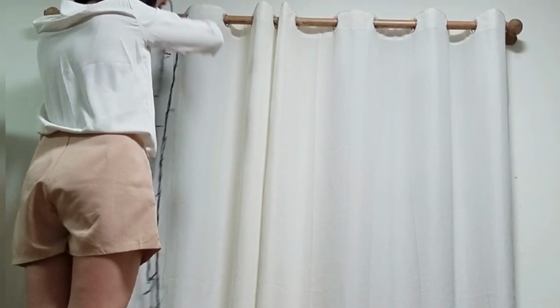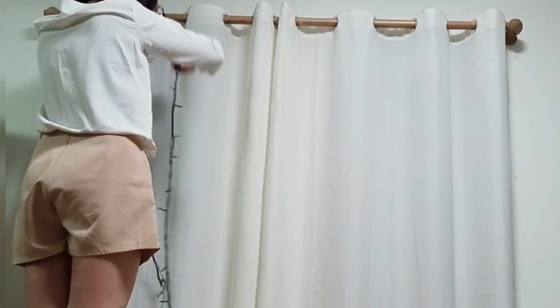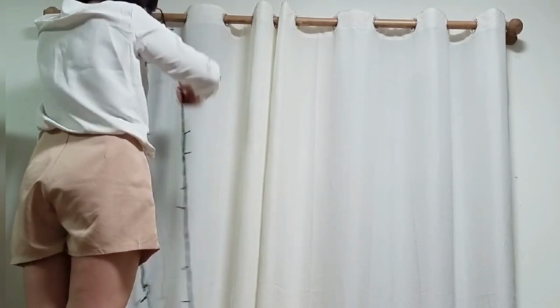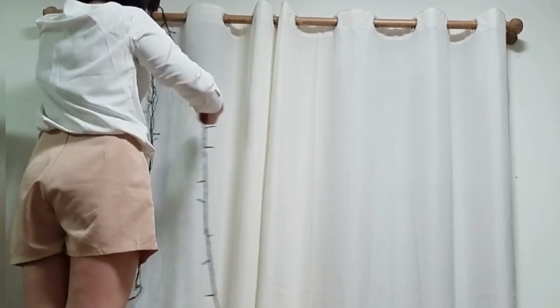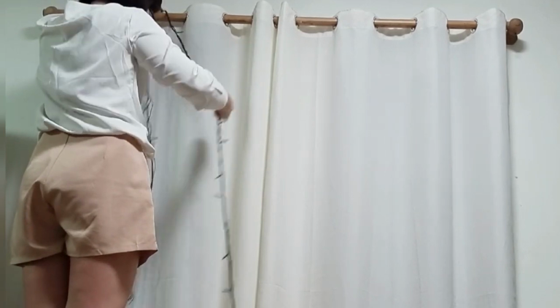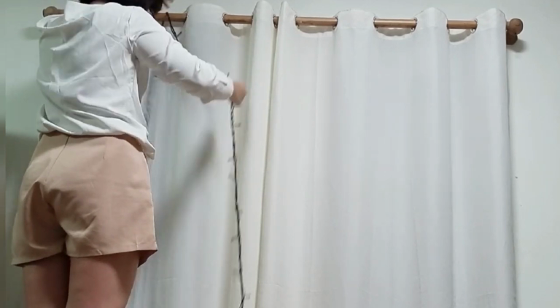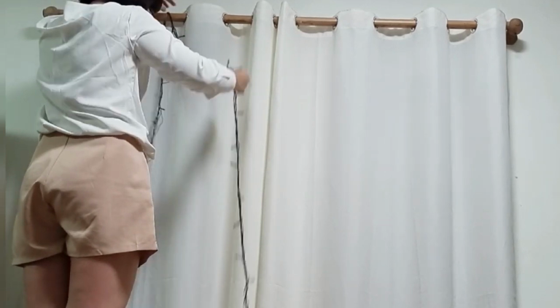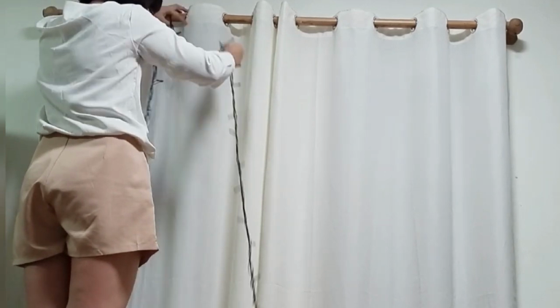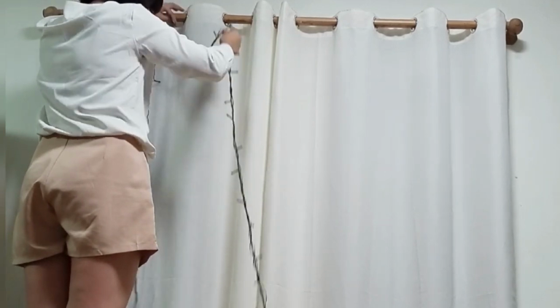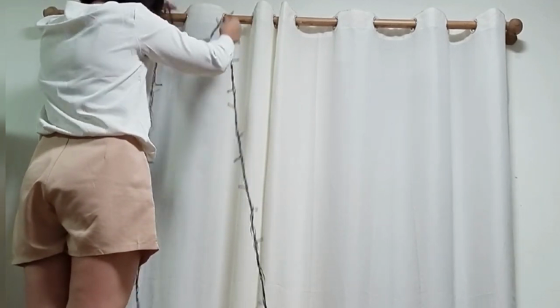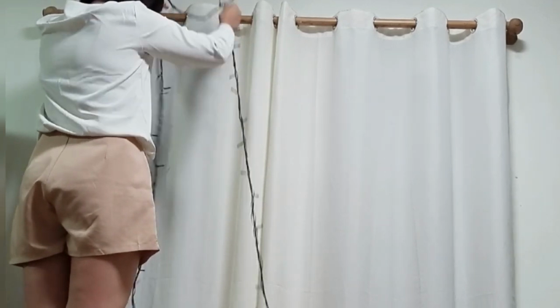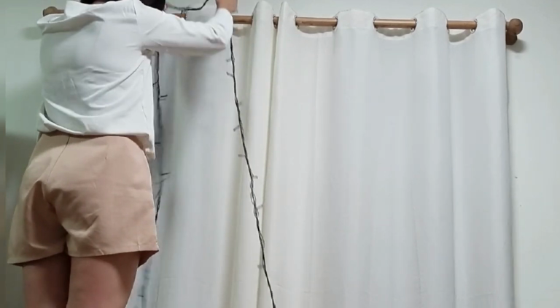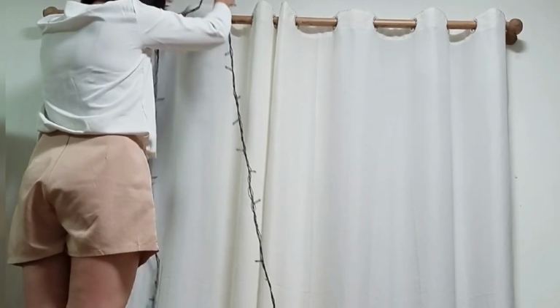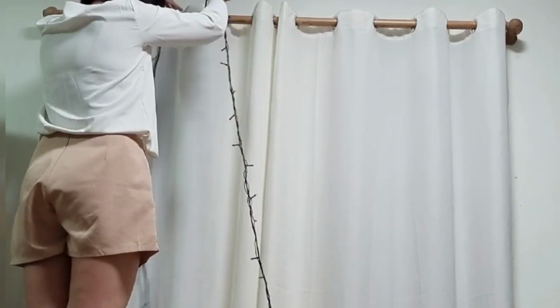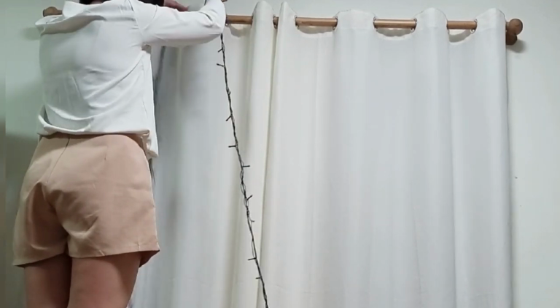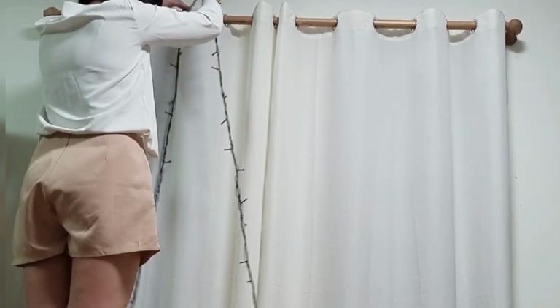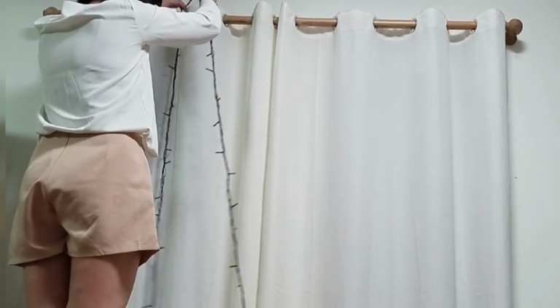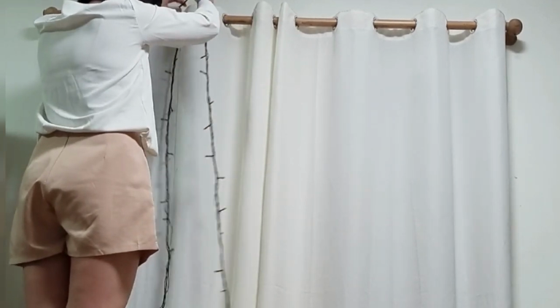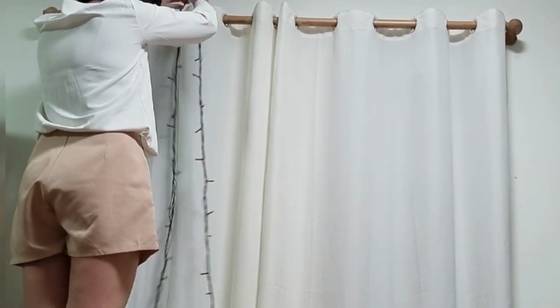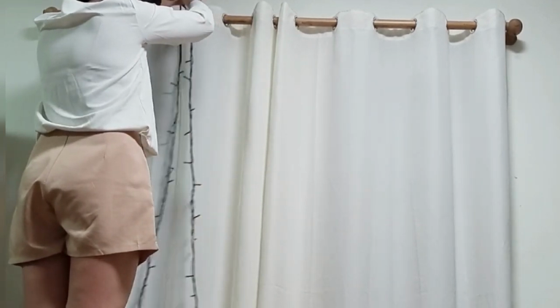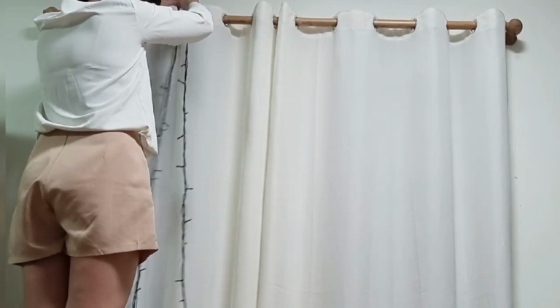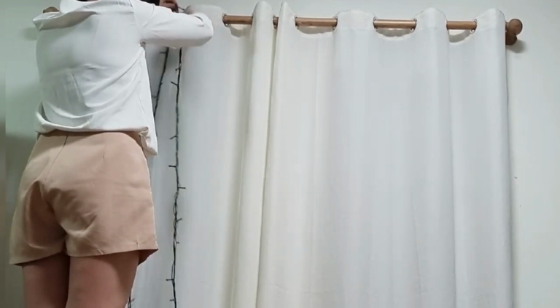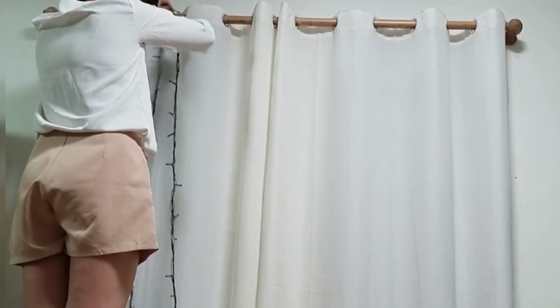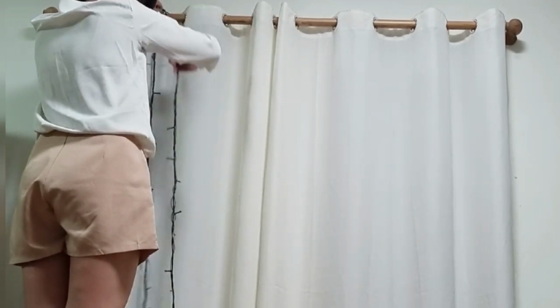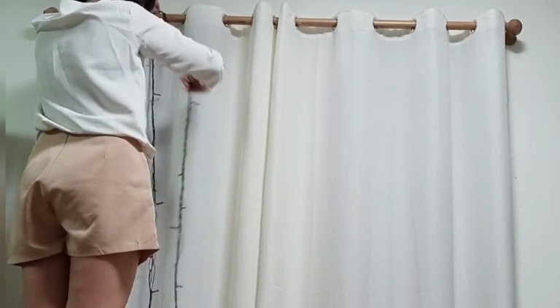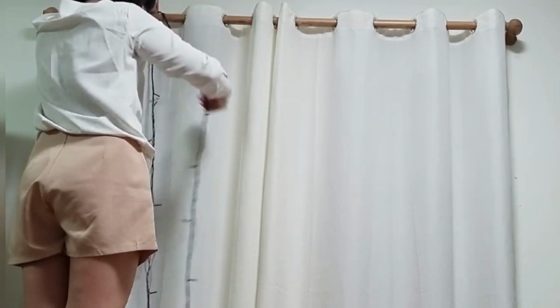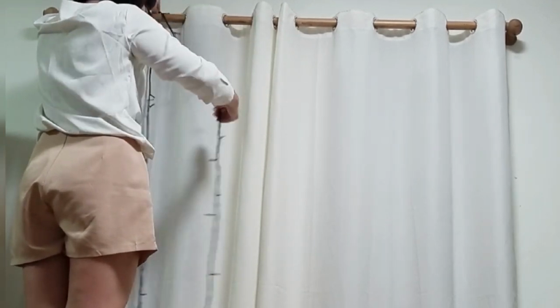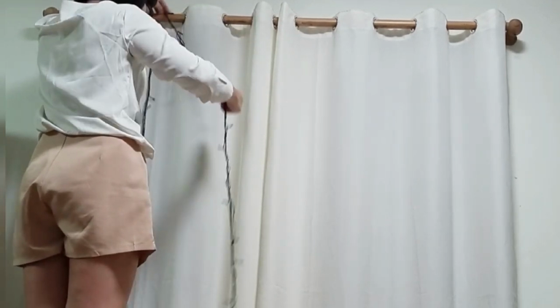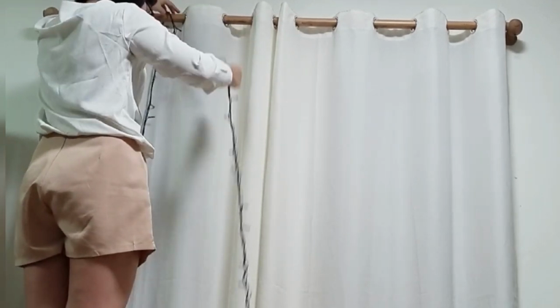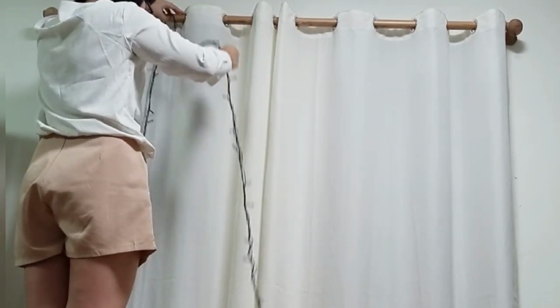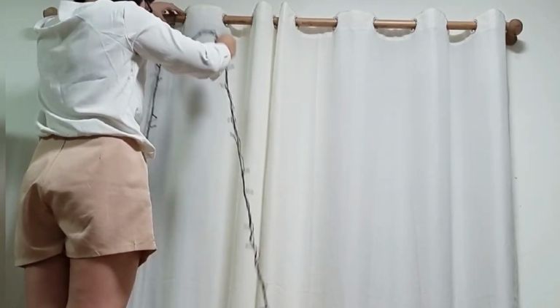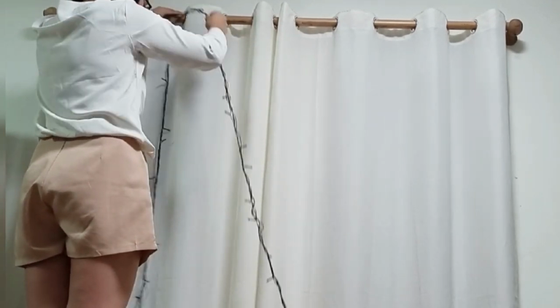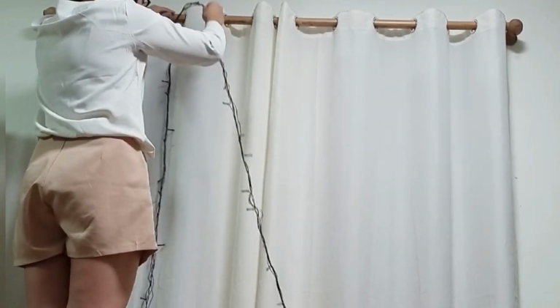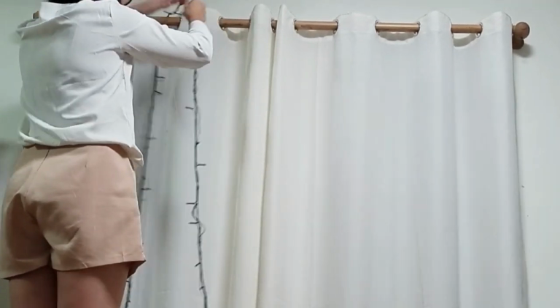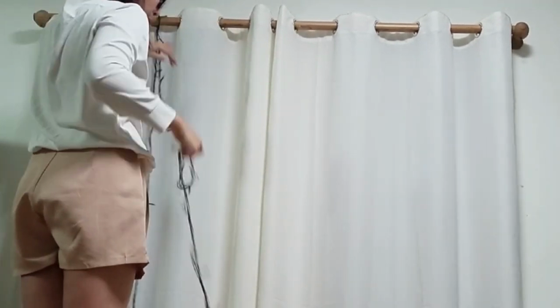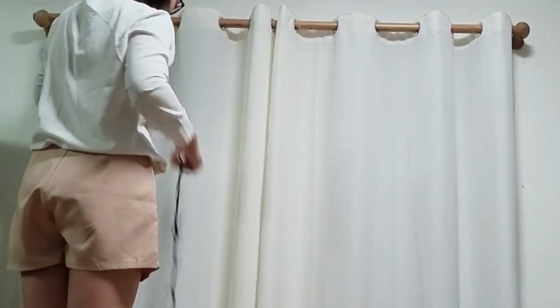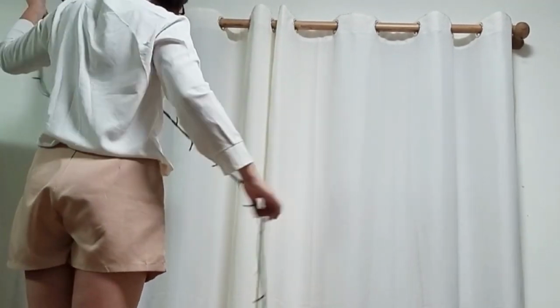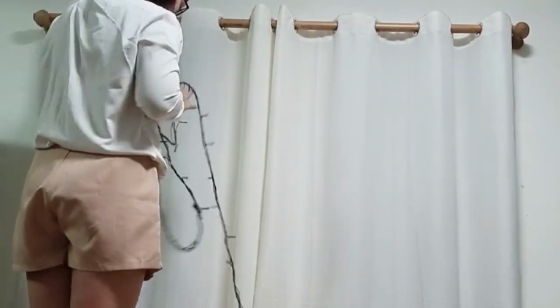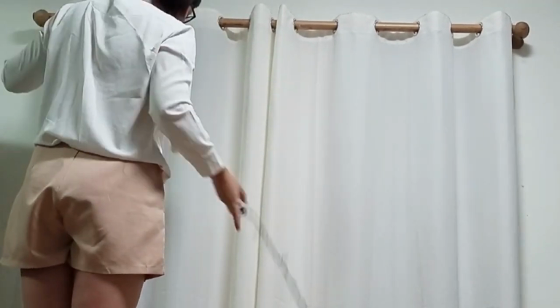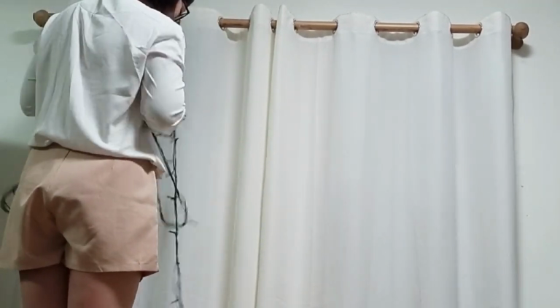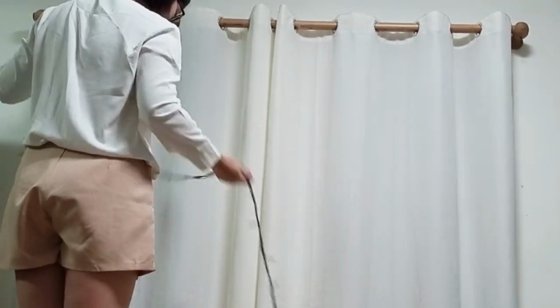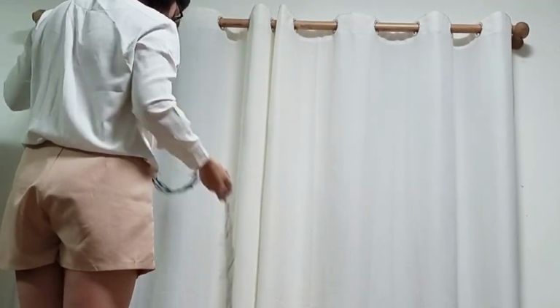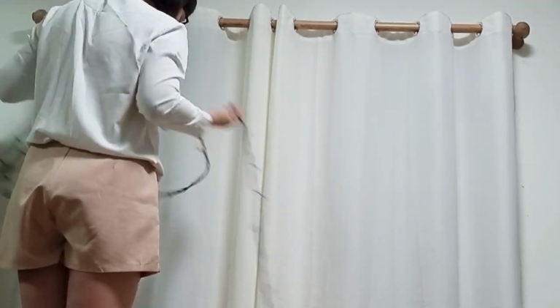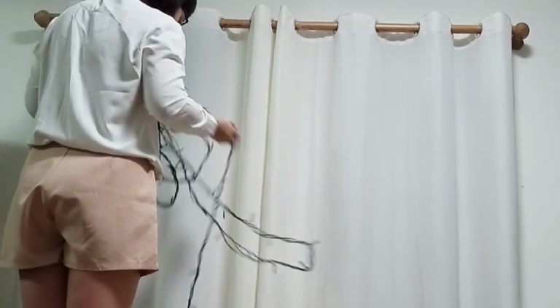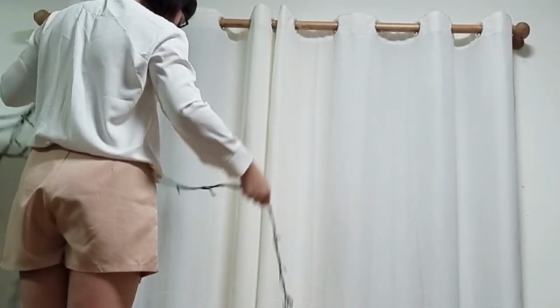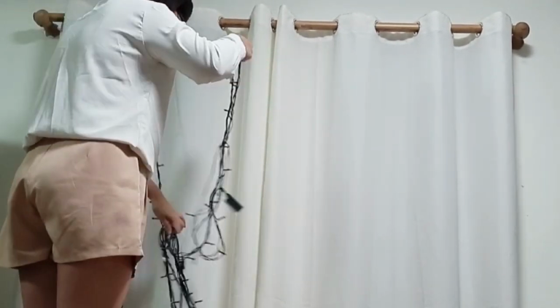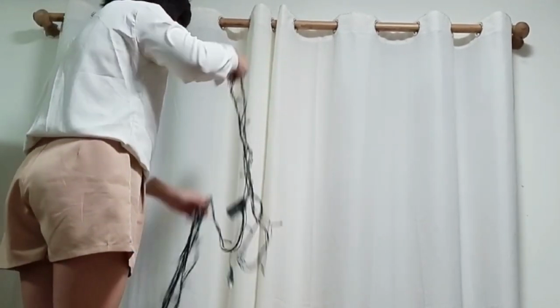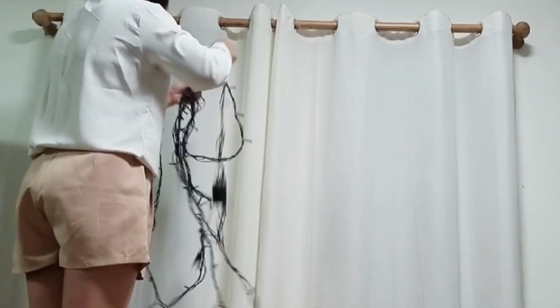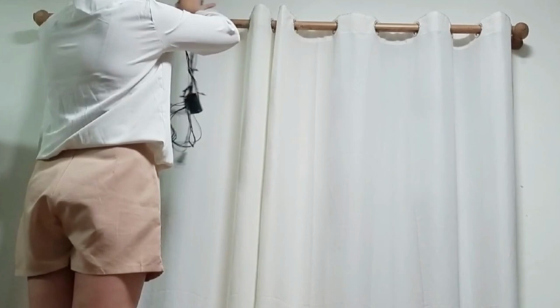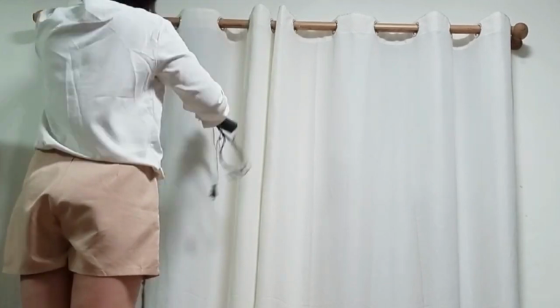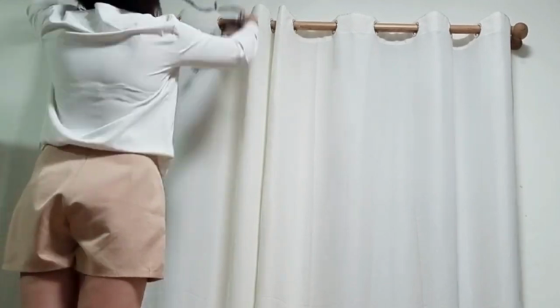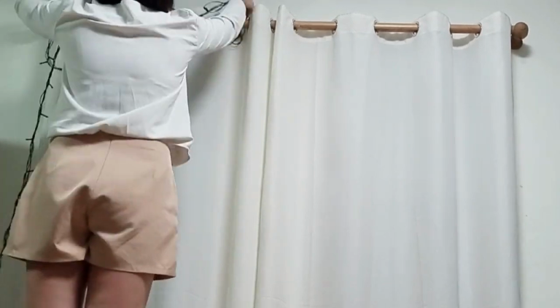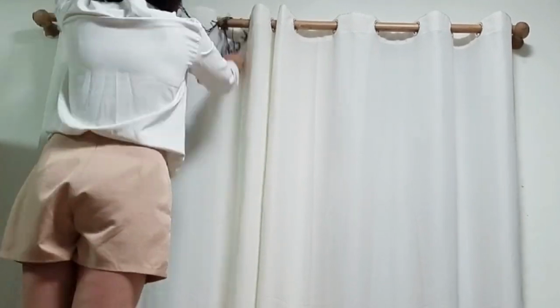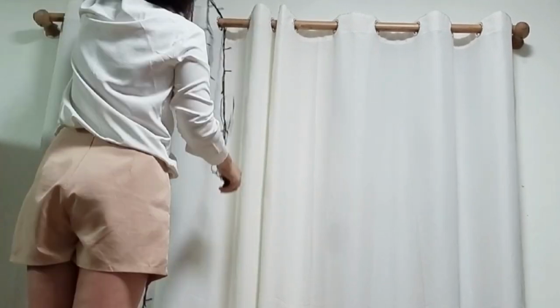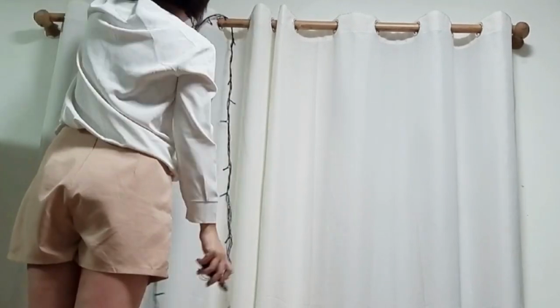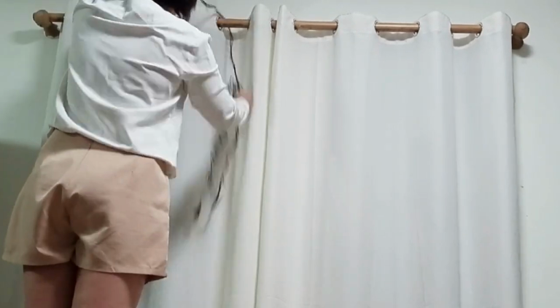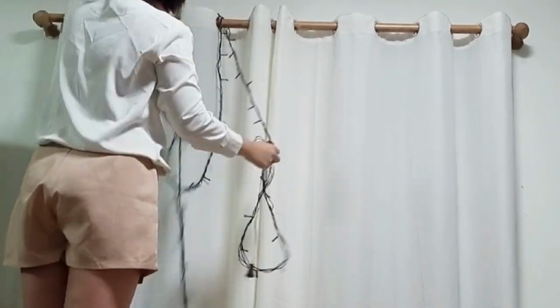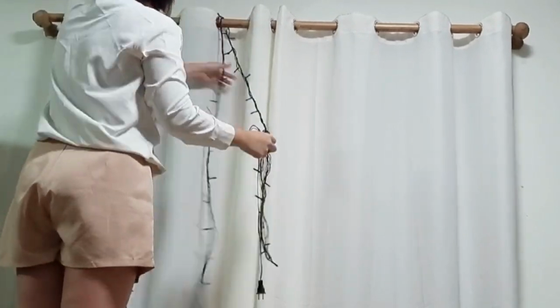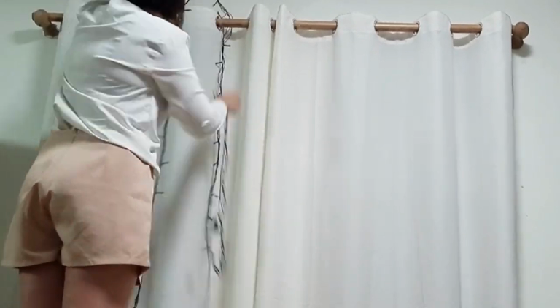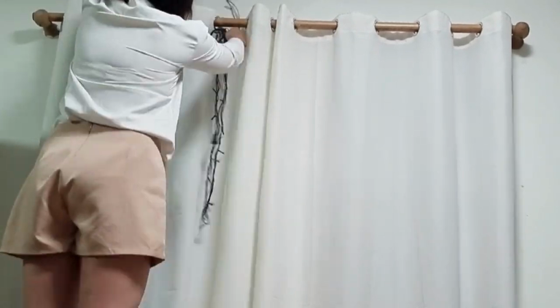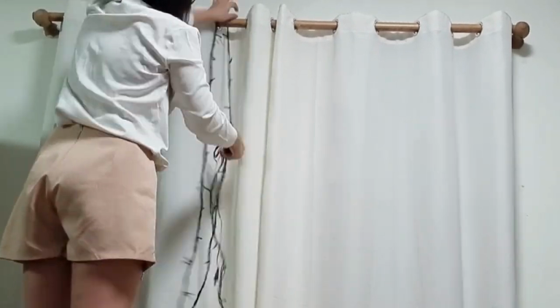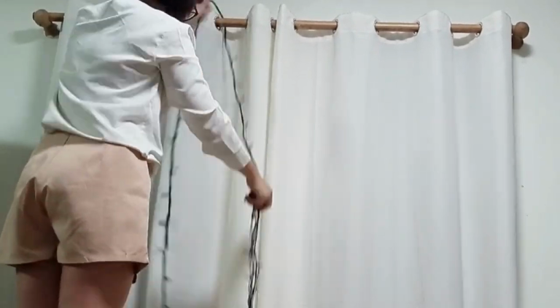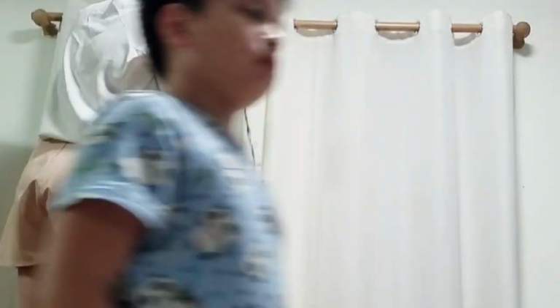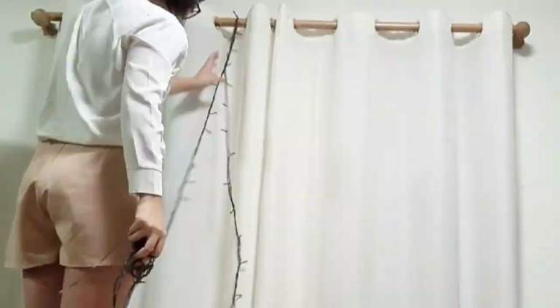Hang the Christmas lights over the curtain rod multiple times. Feel free to add more lights — the more lights, the better.